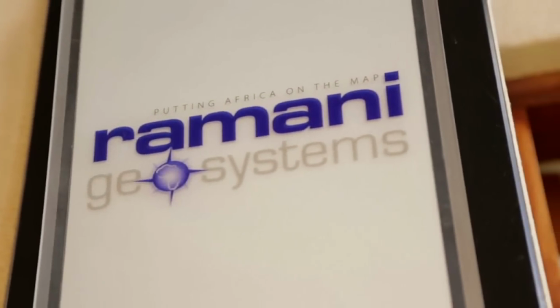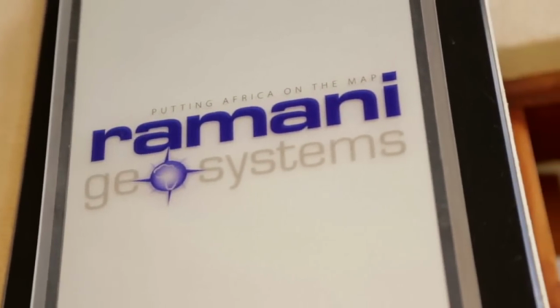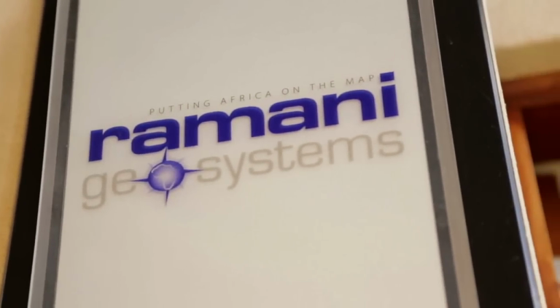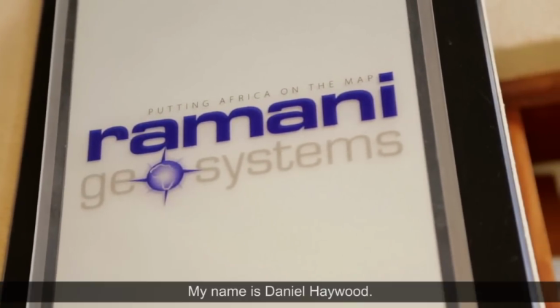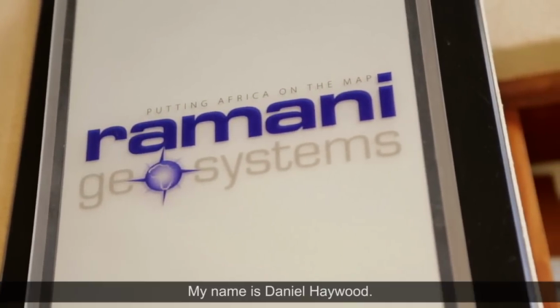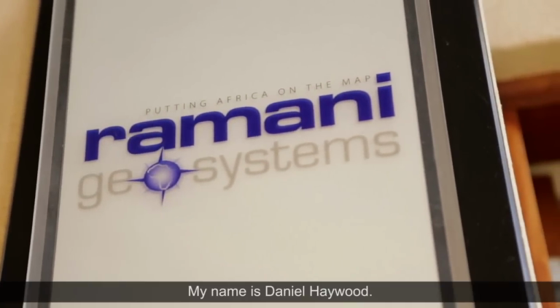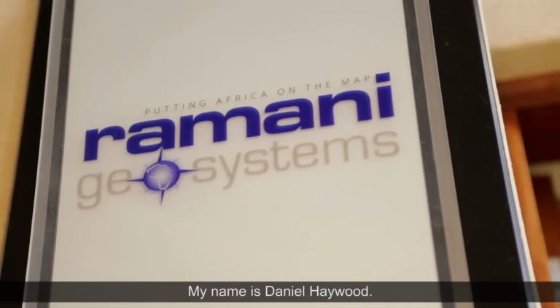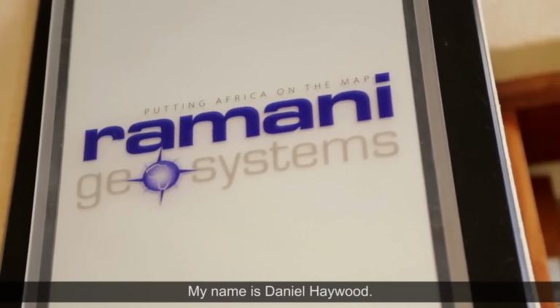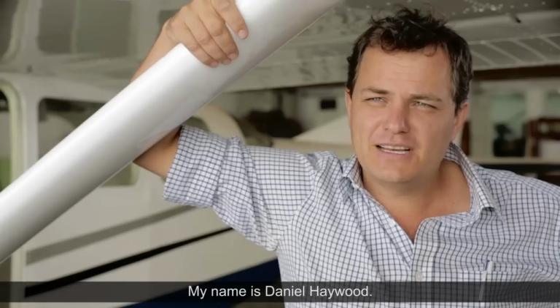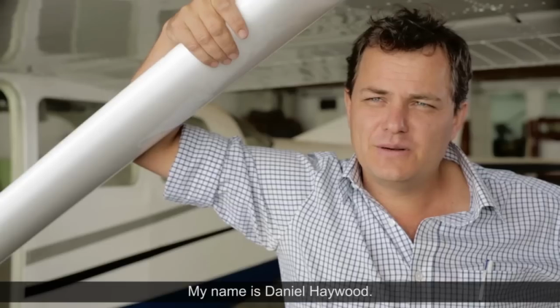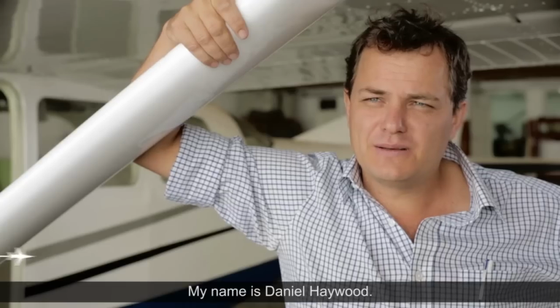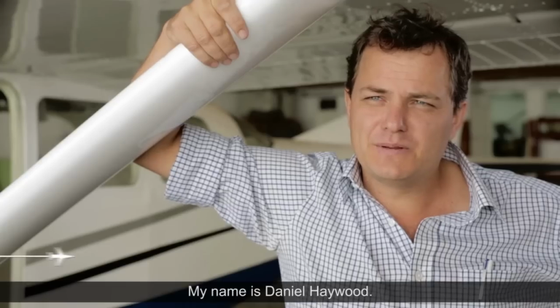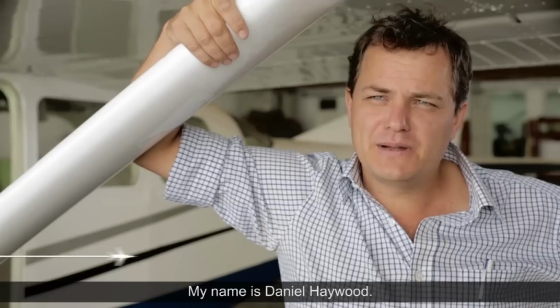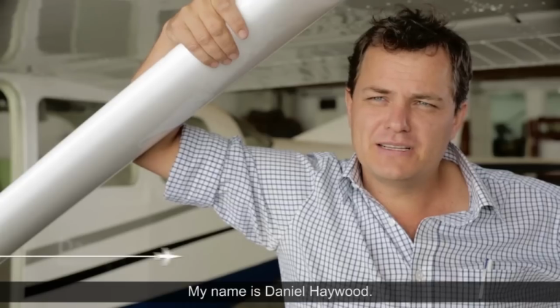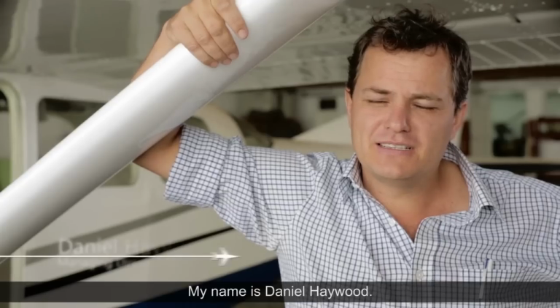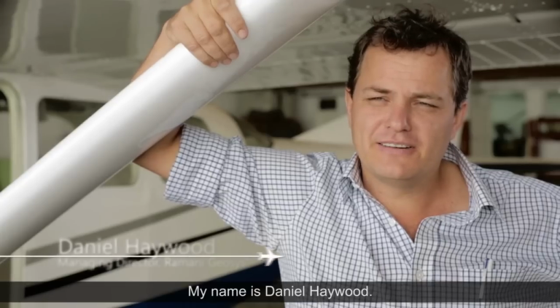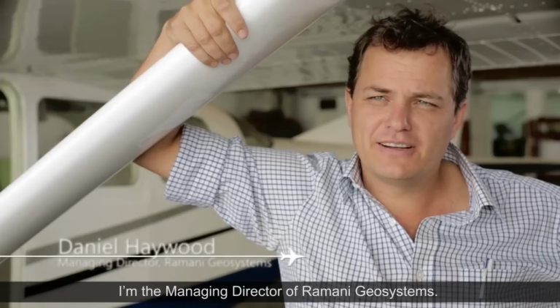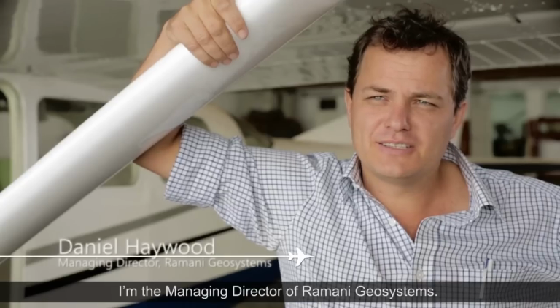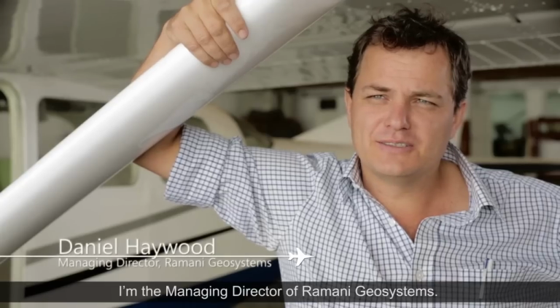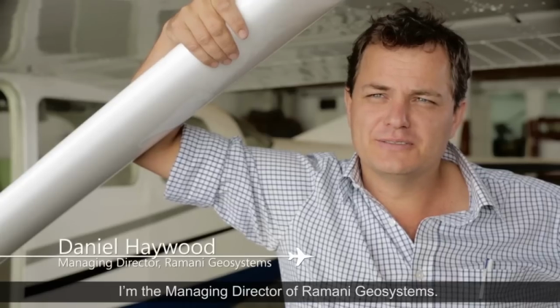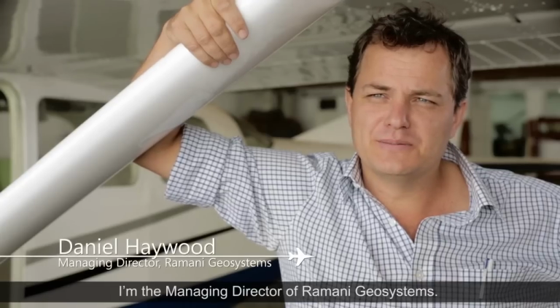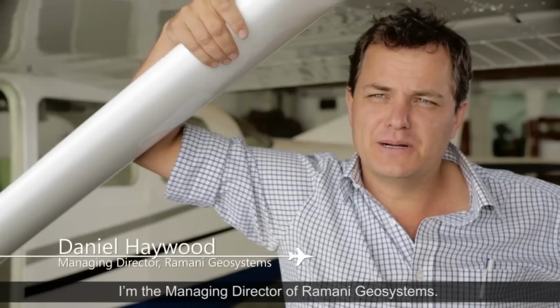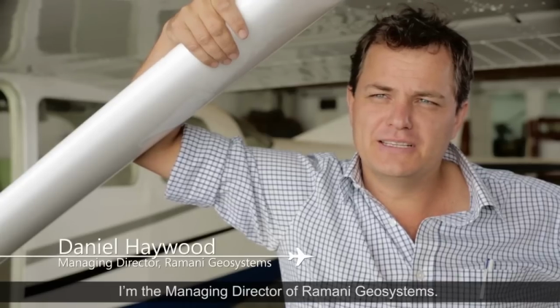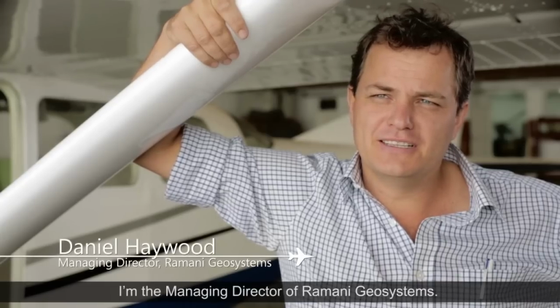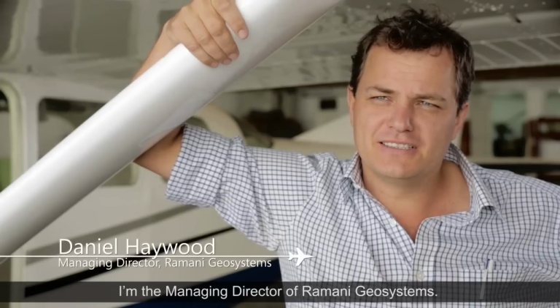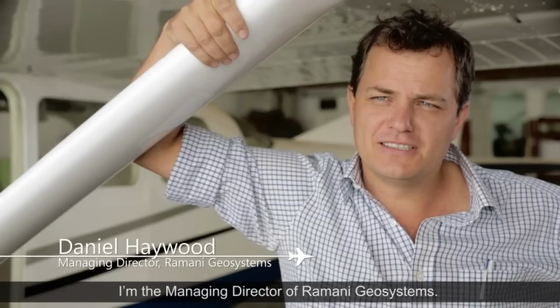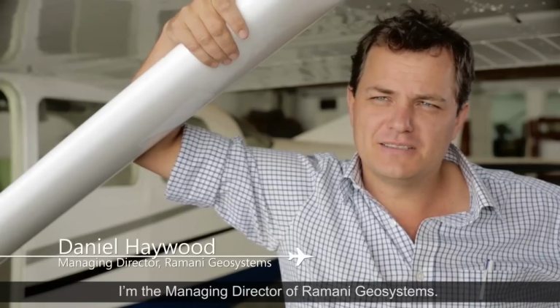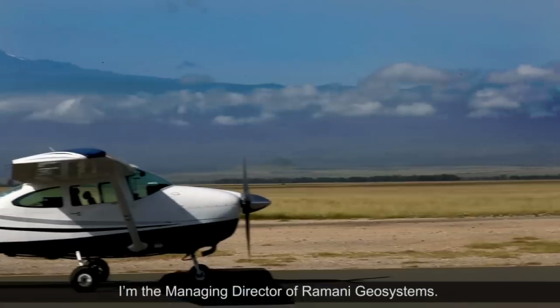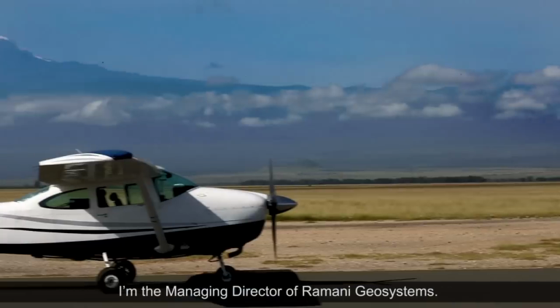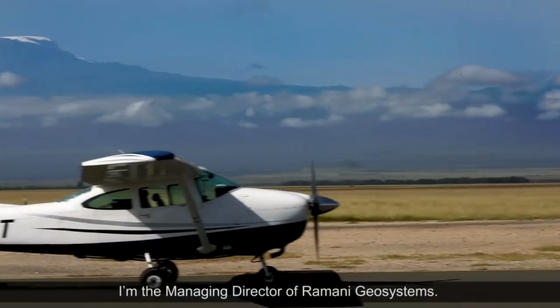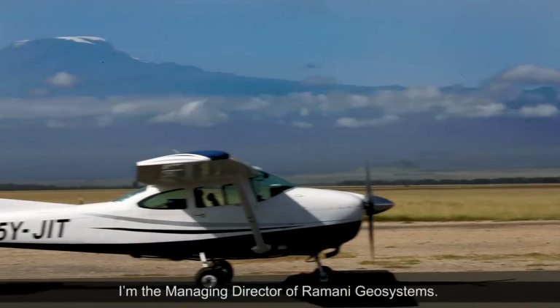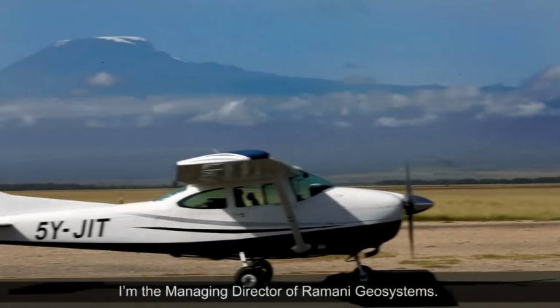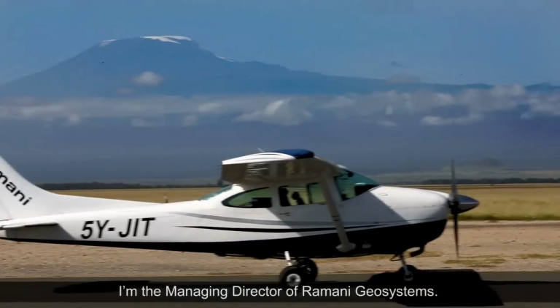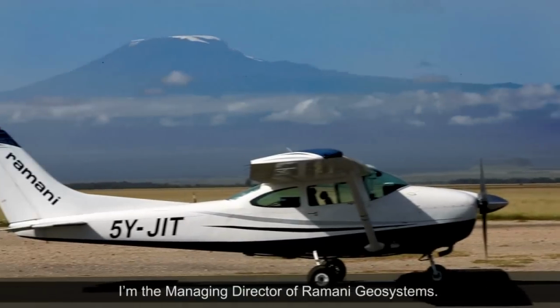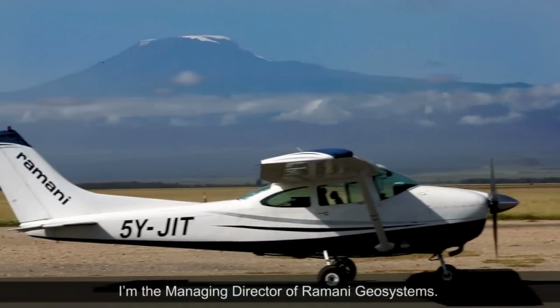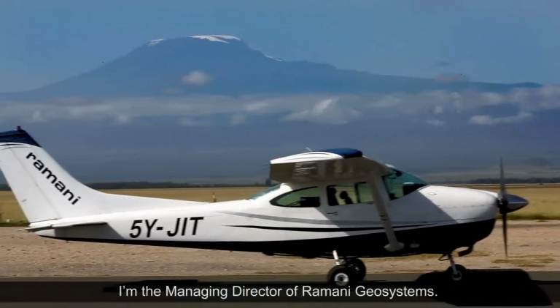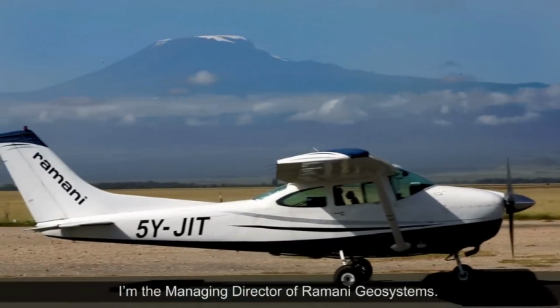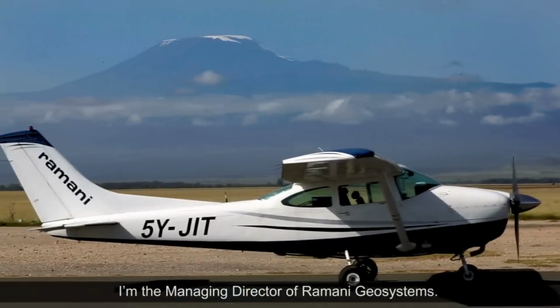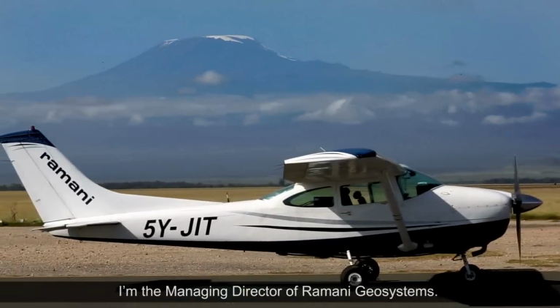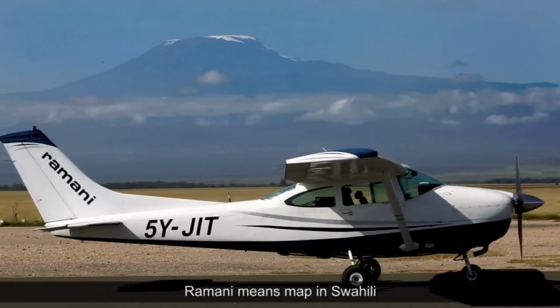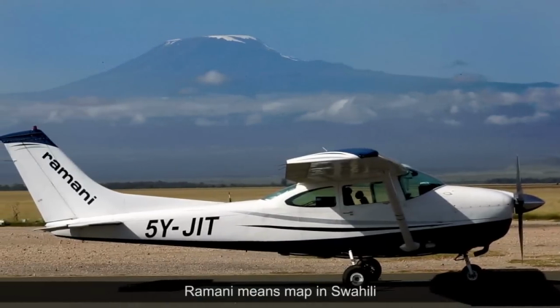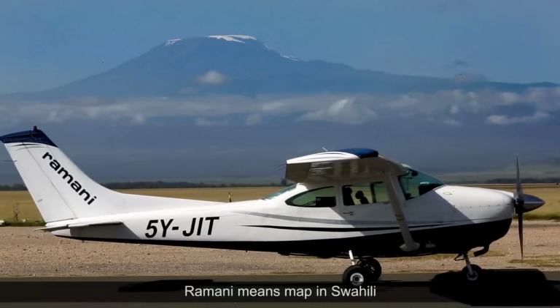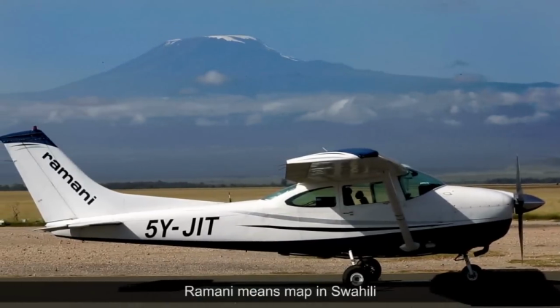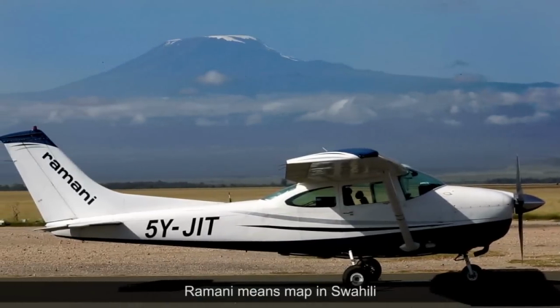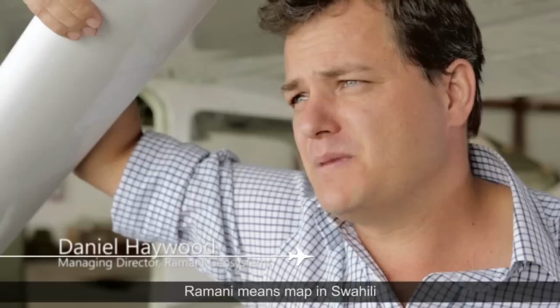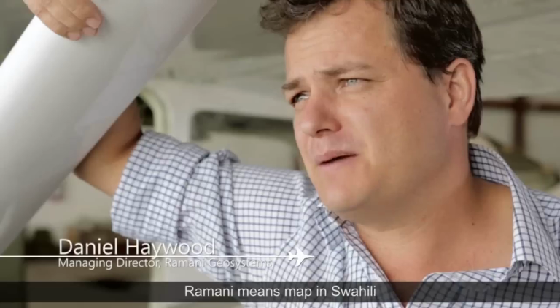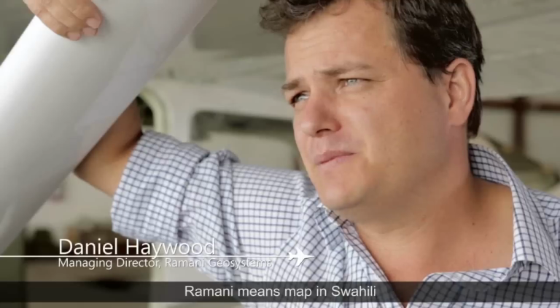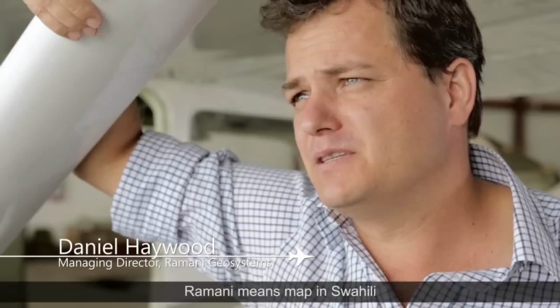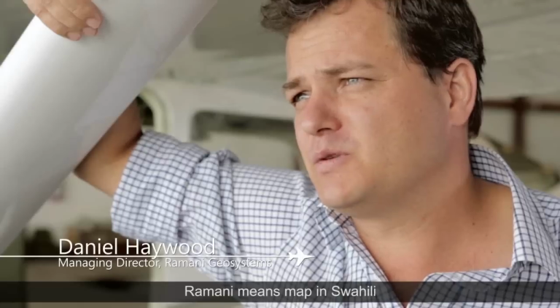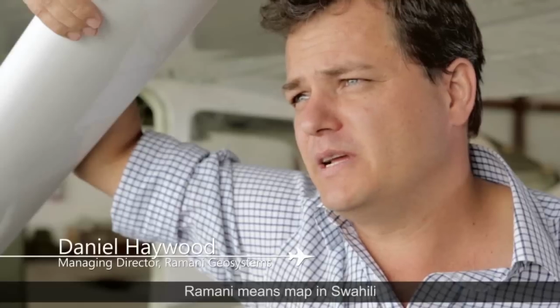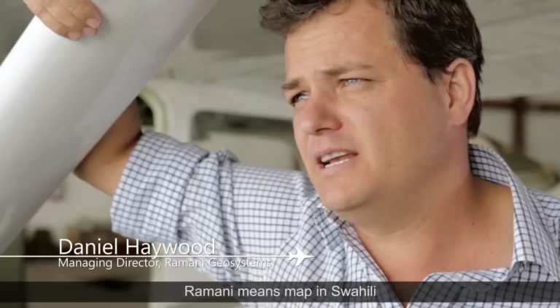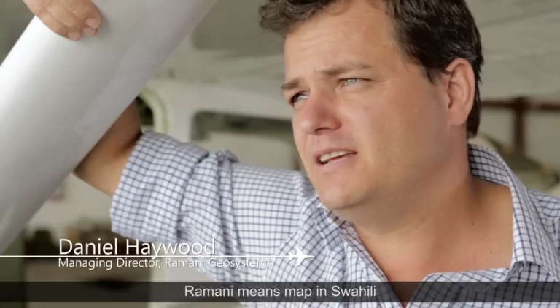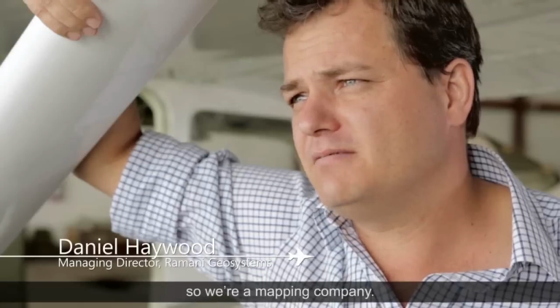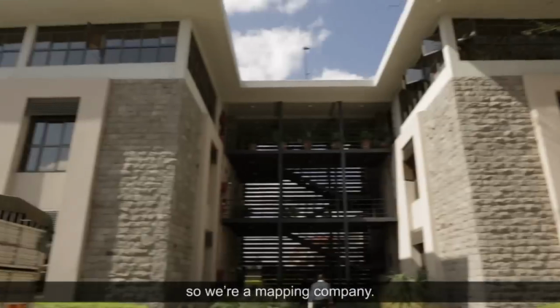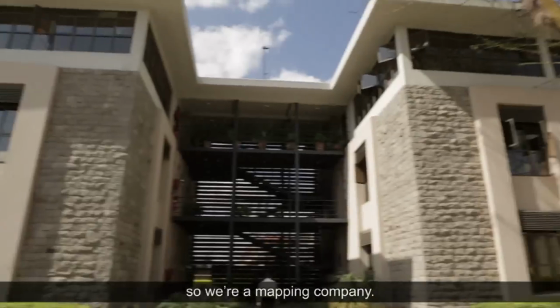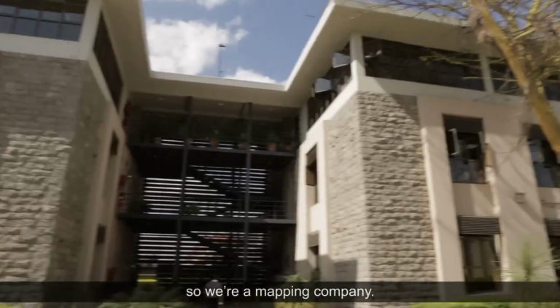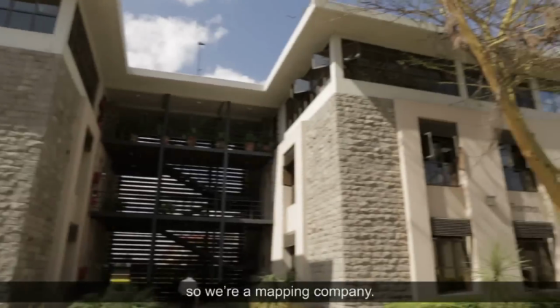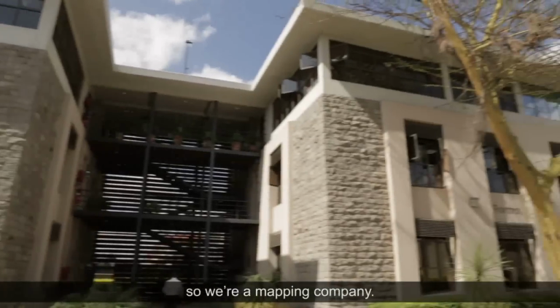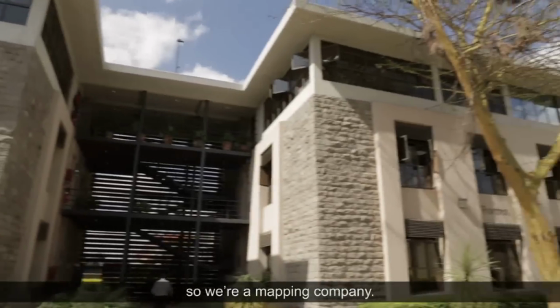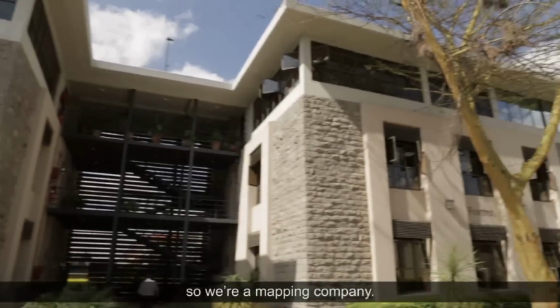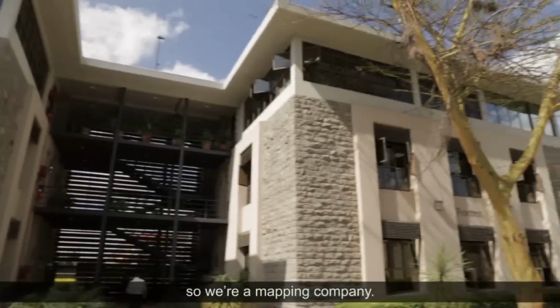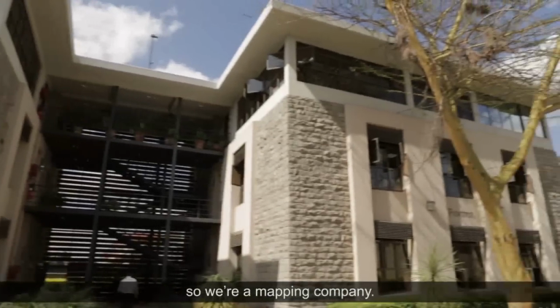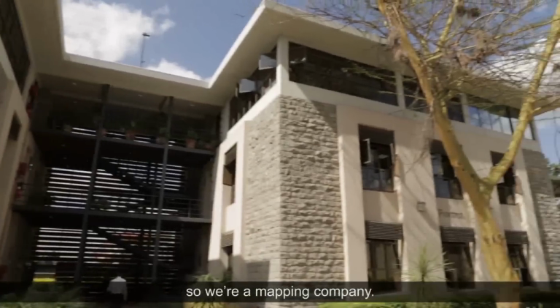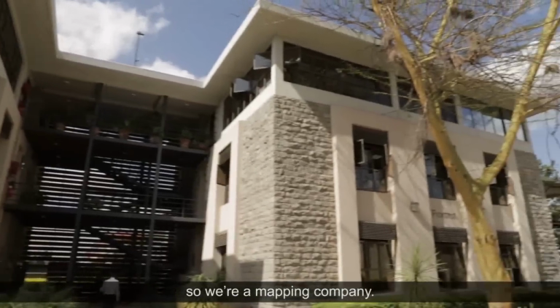My name is Daniel Hayward. I'm the managing director of Romani Geosystems. Romani means map in Swahili, so we're a mapping company.